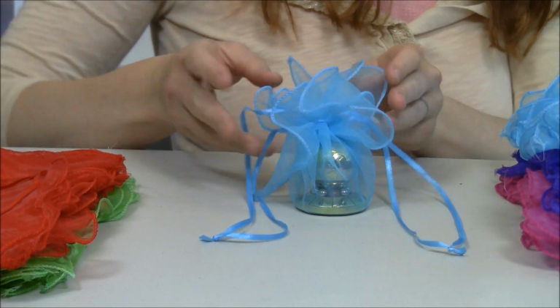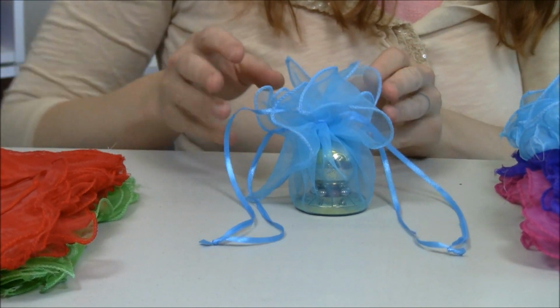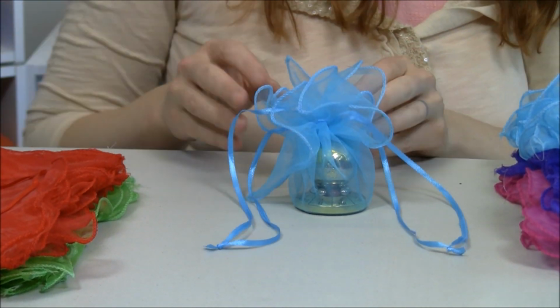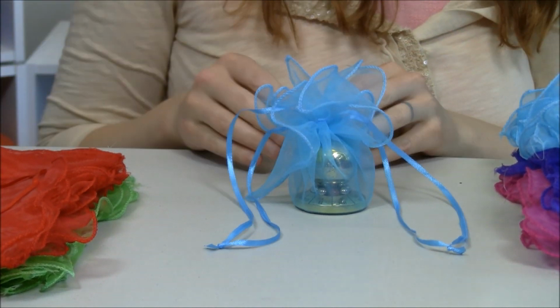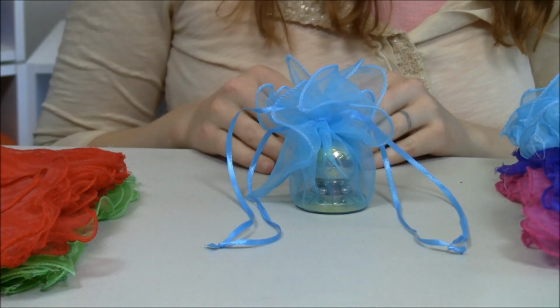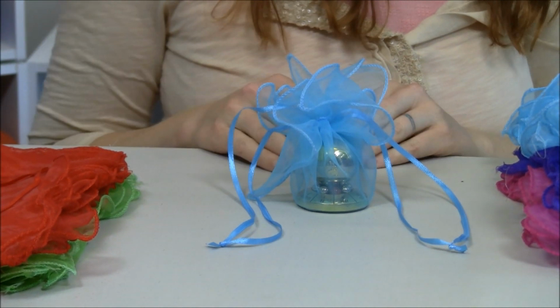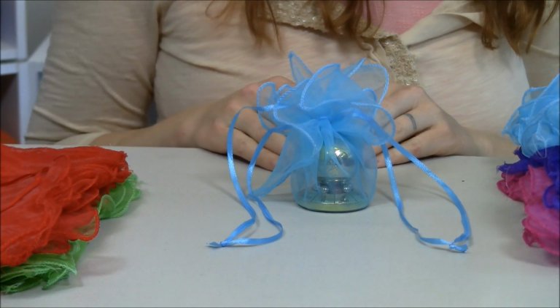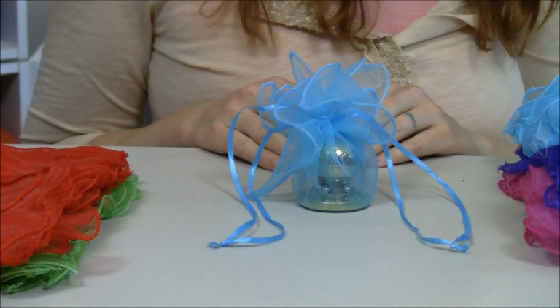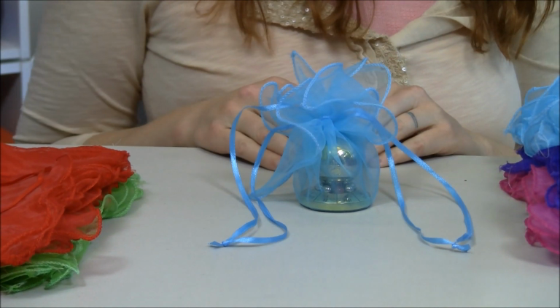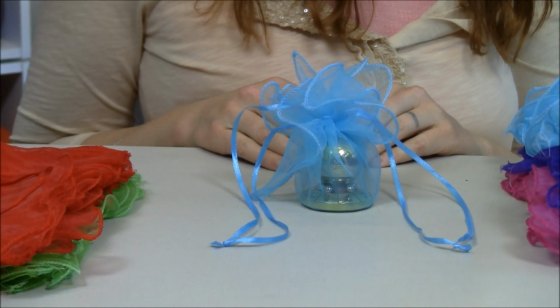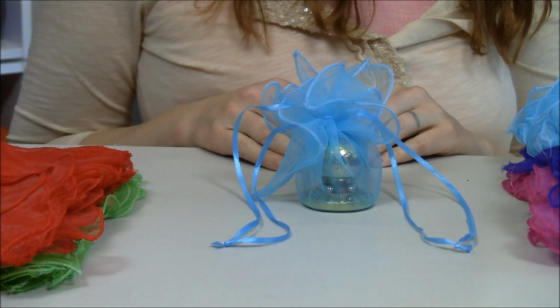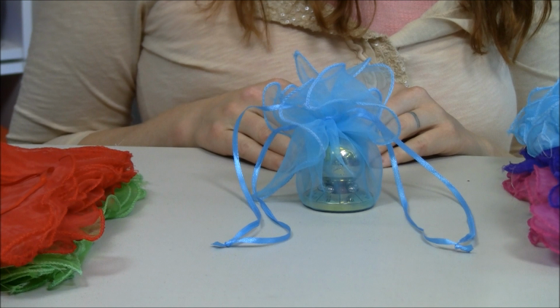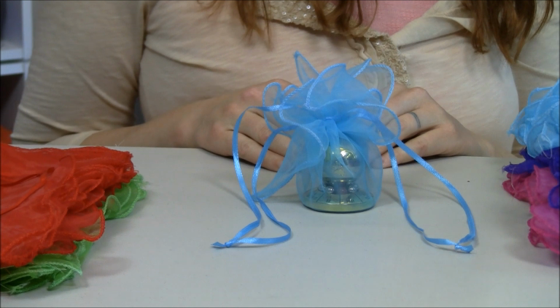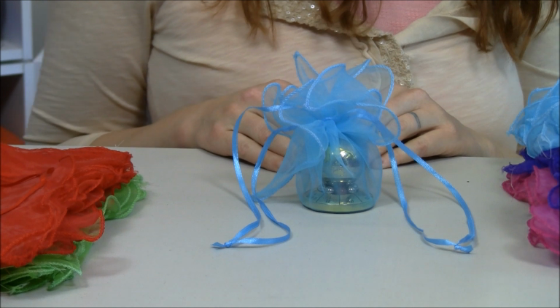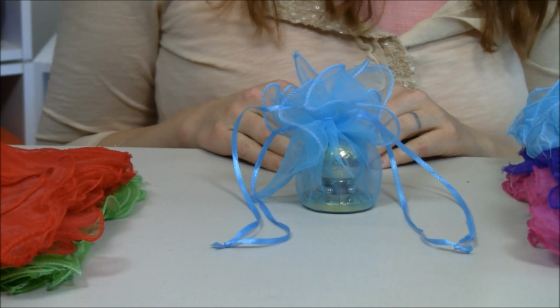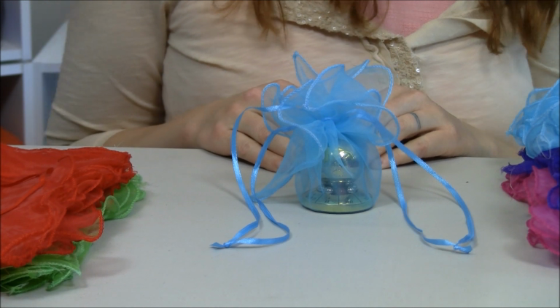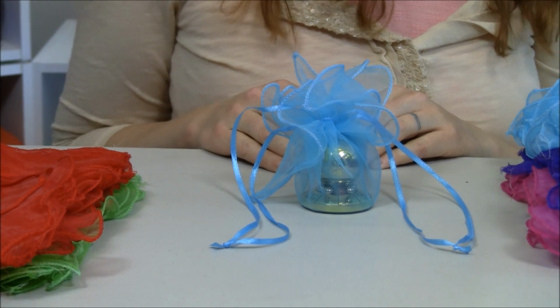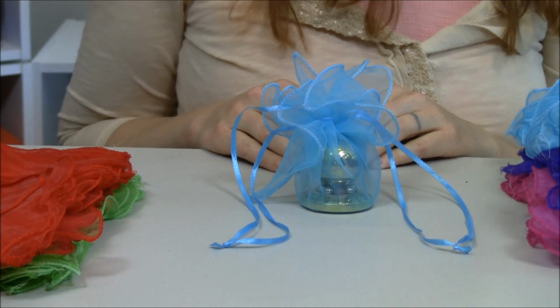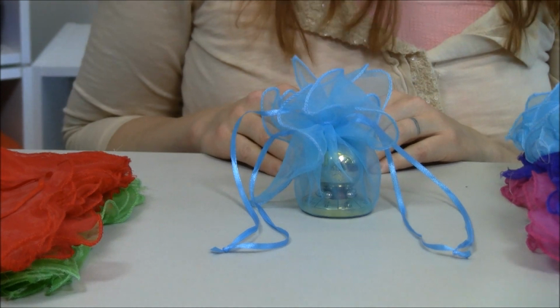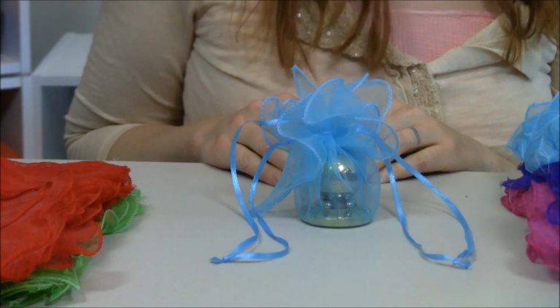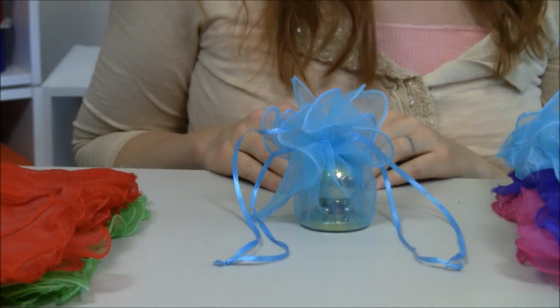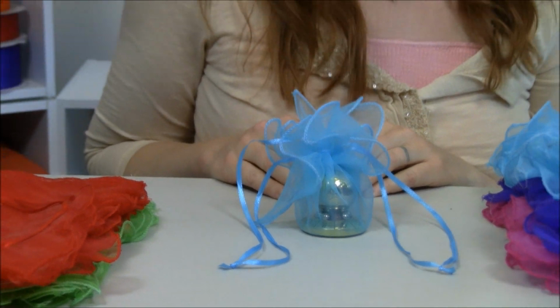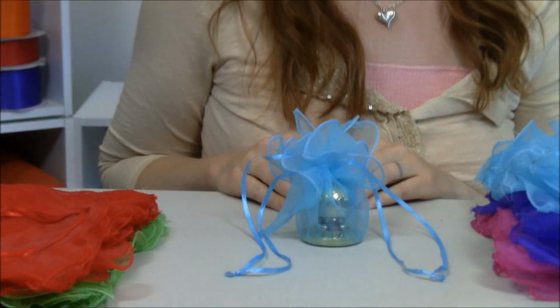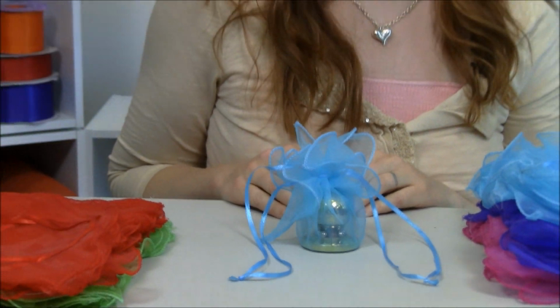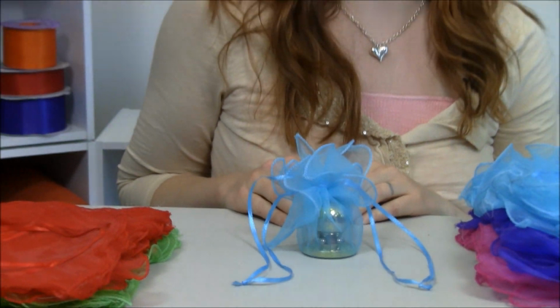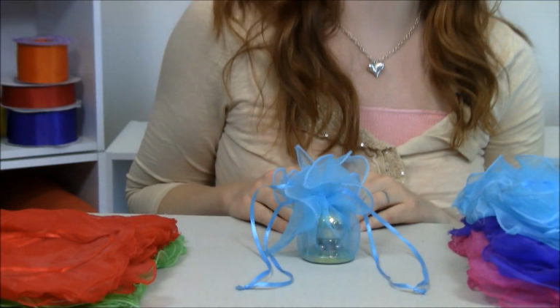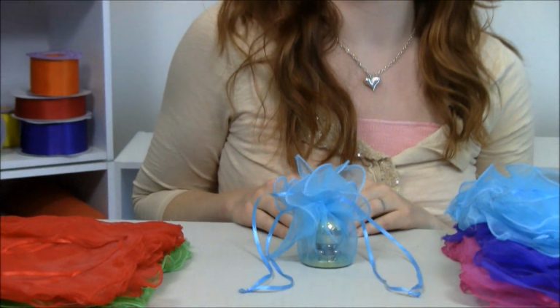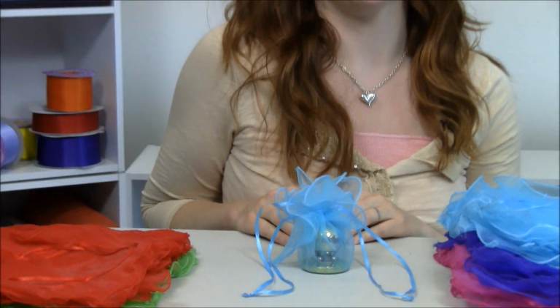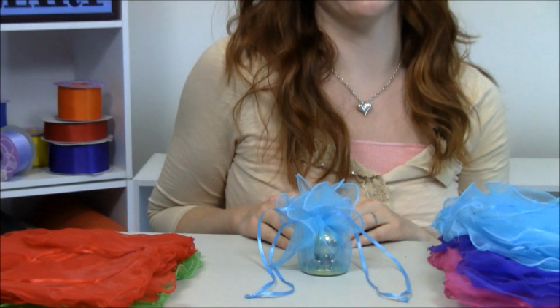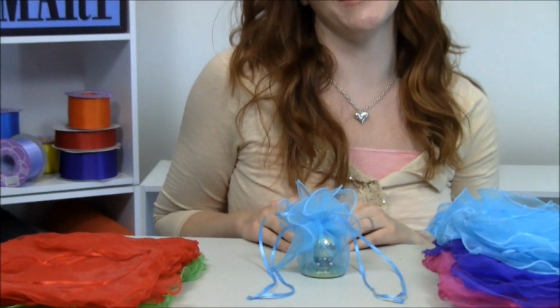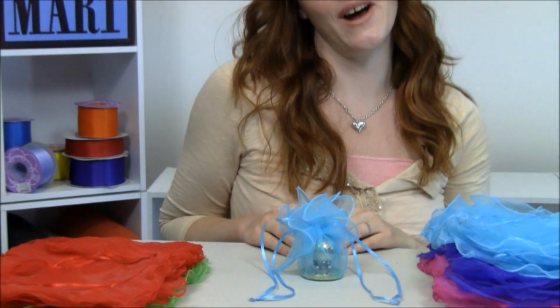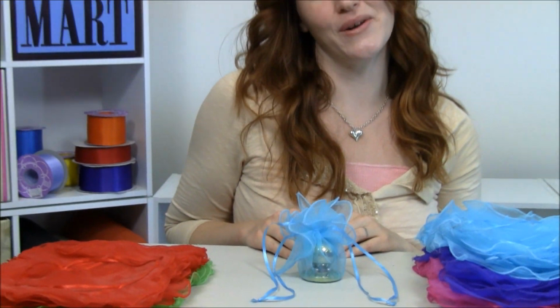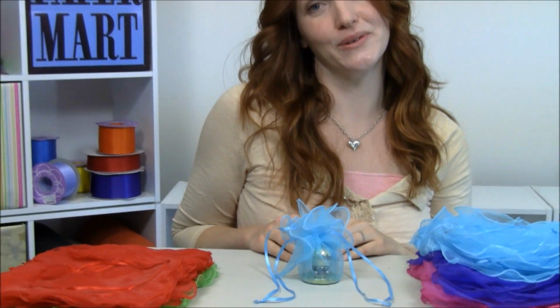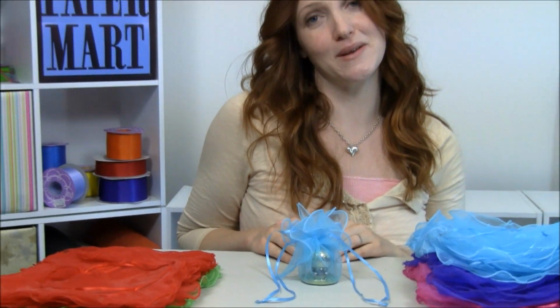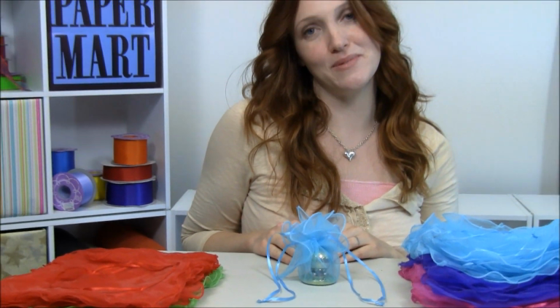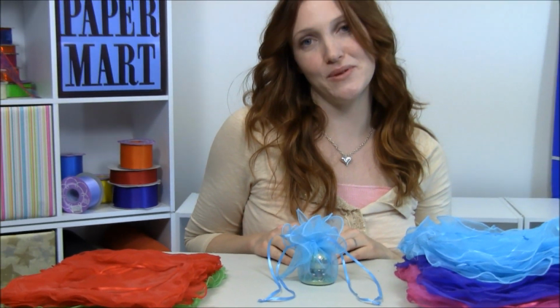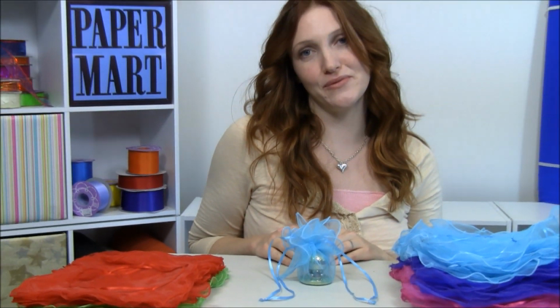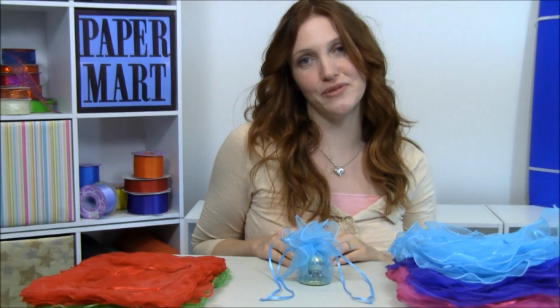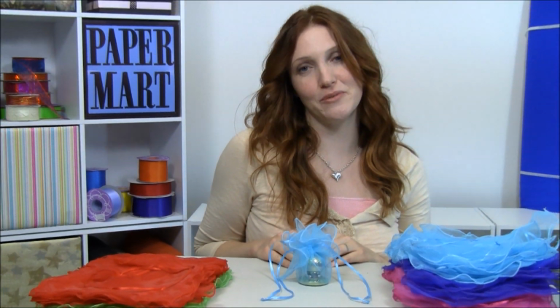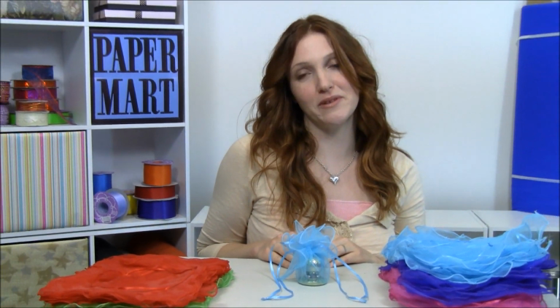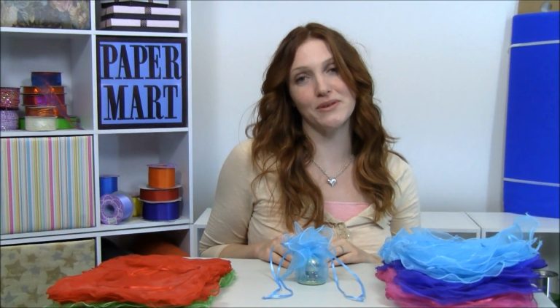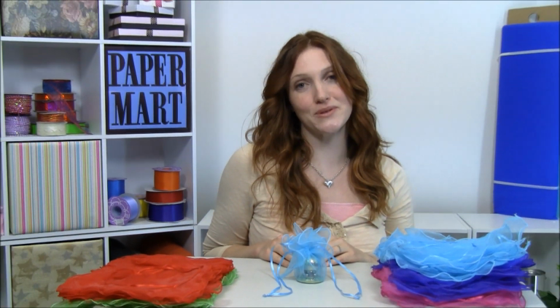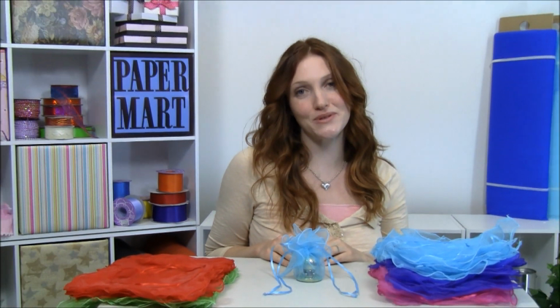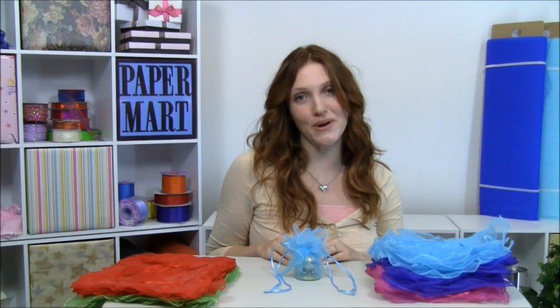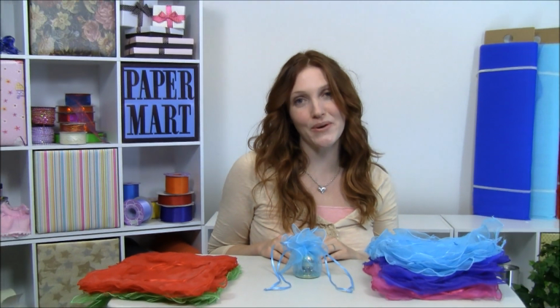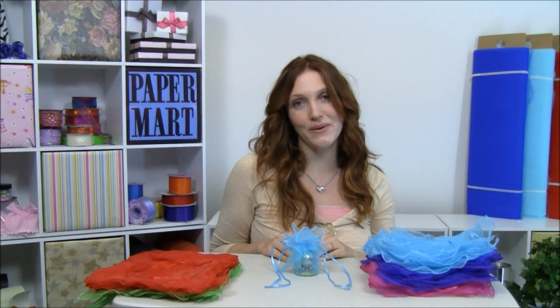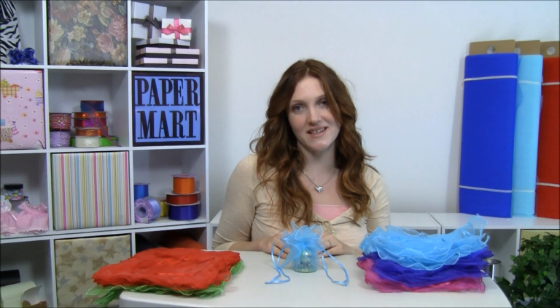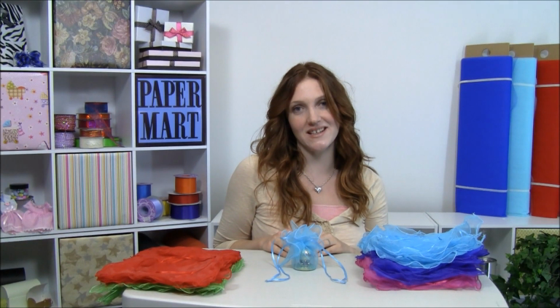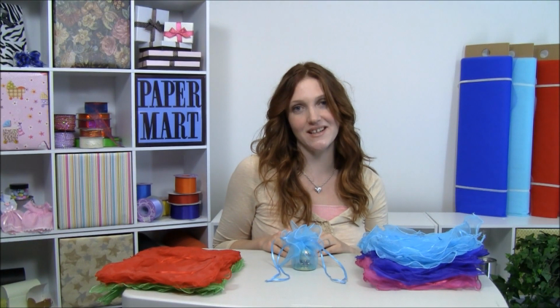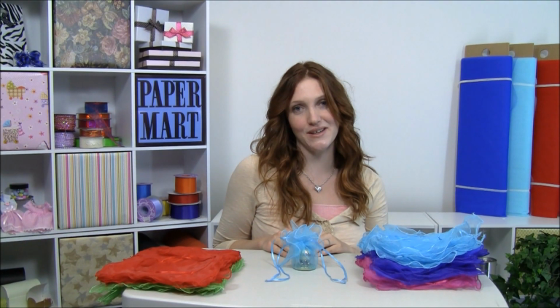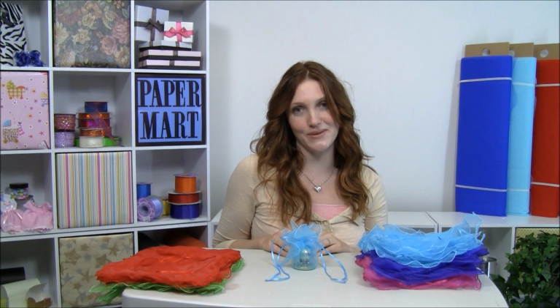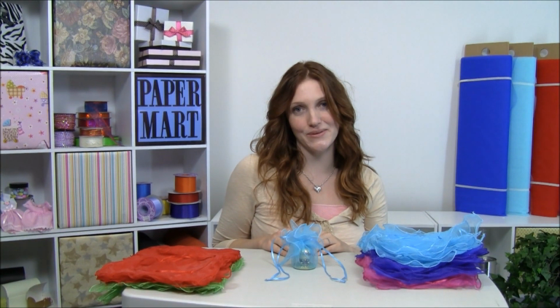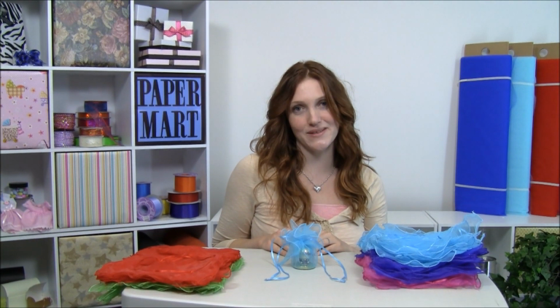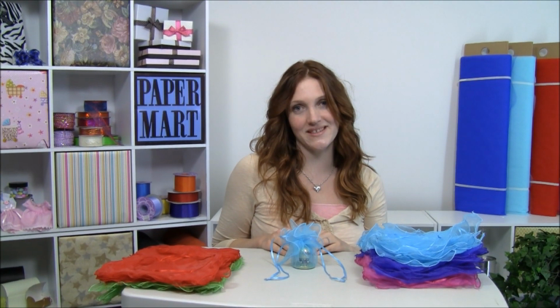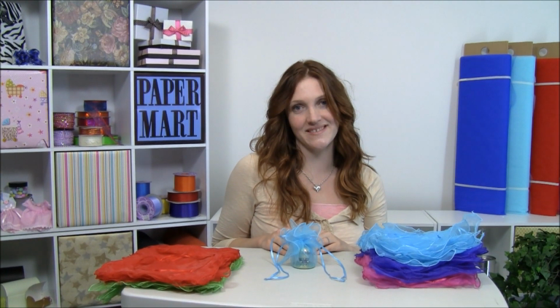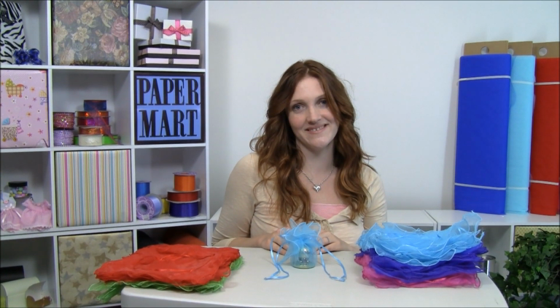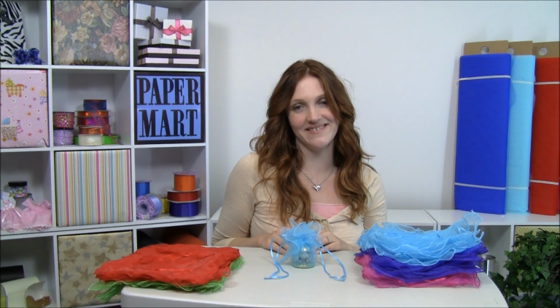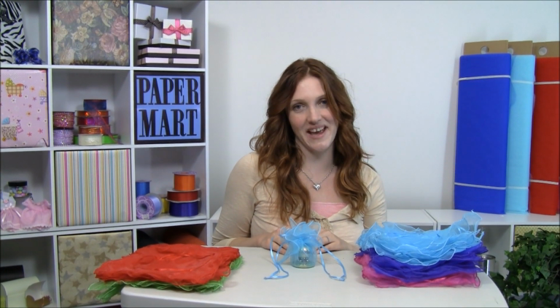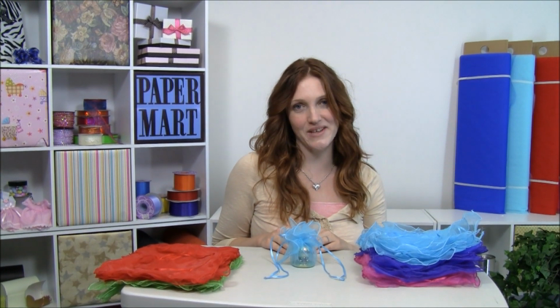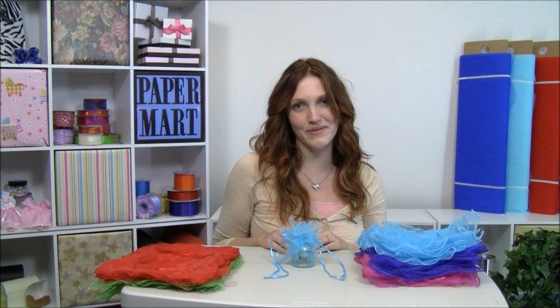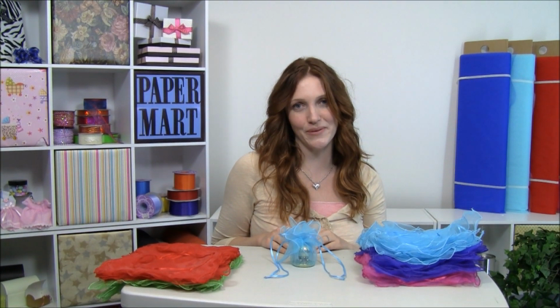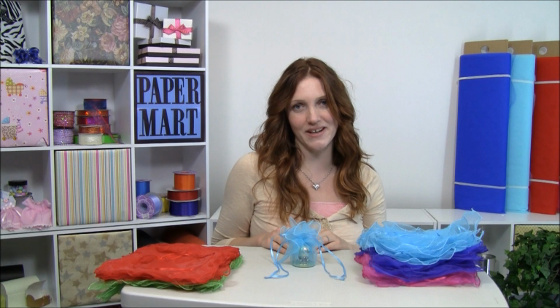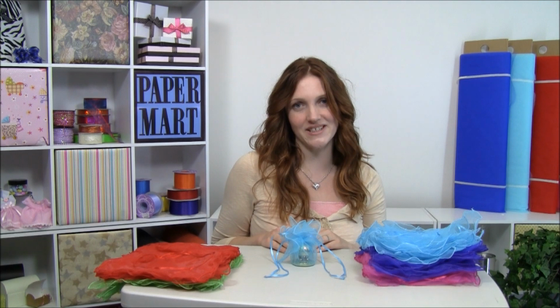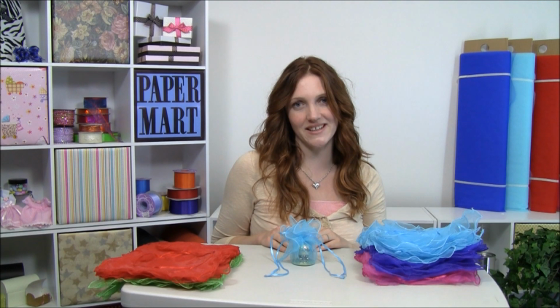We just think that these Organza Pull String Wraps are not only beautiful but they're so easy to use. Thanks for watching.